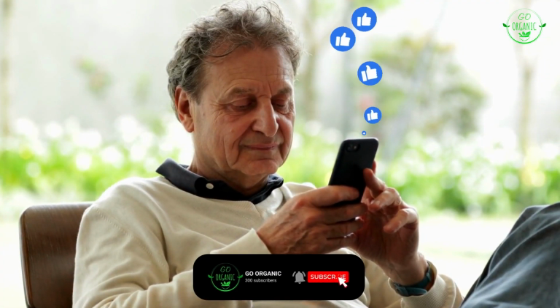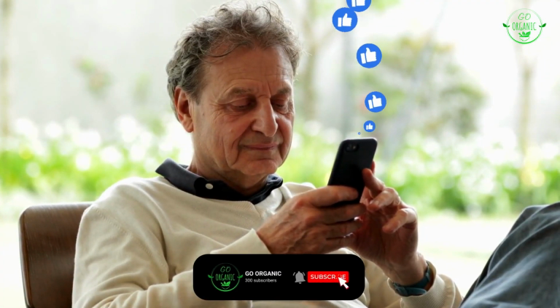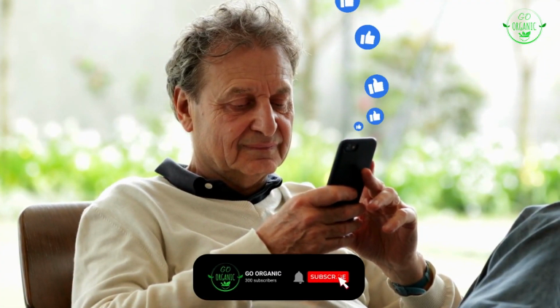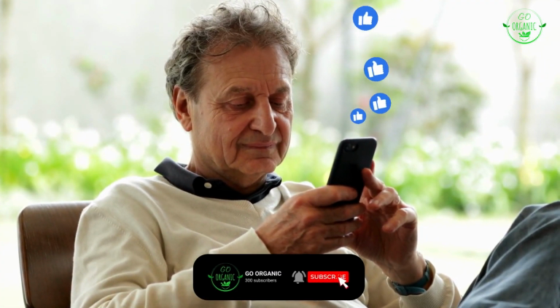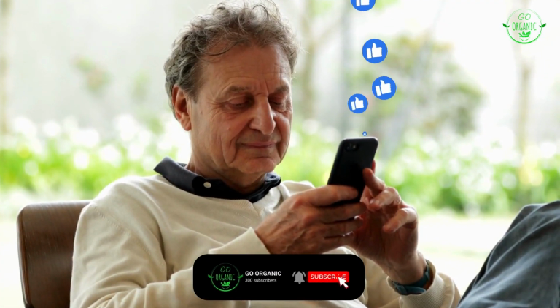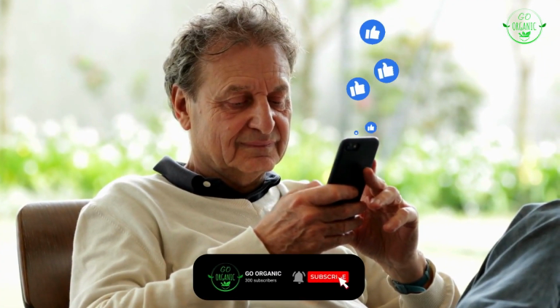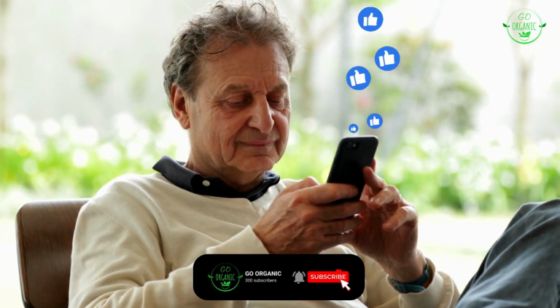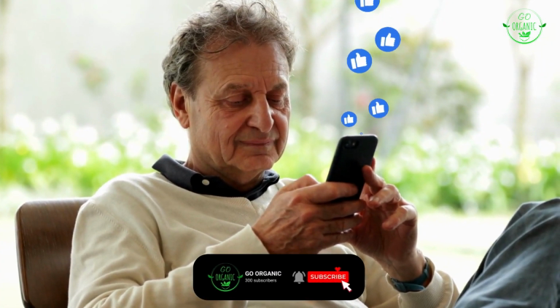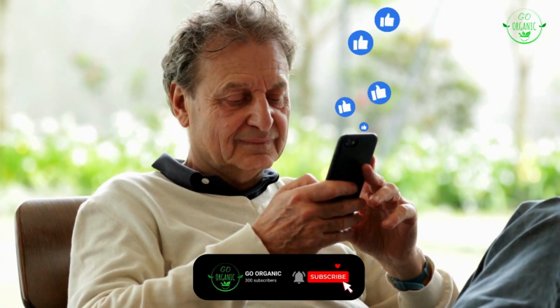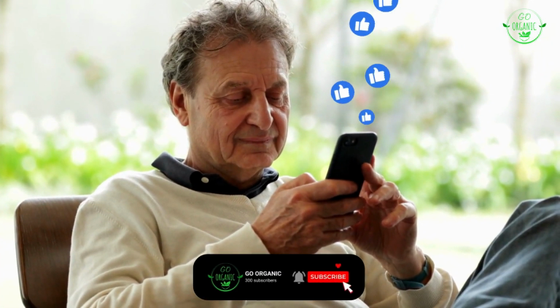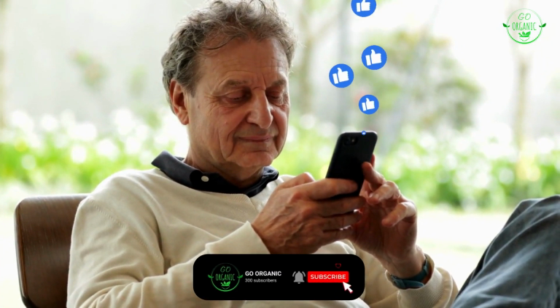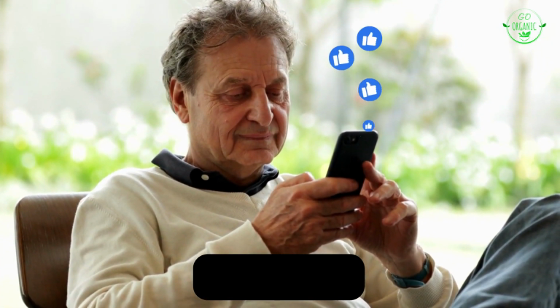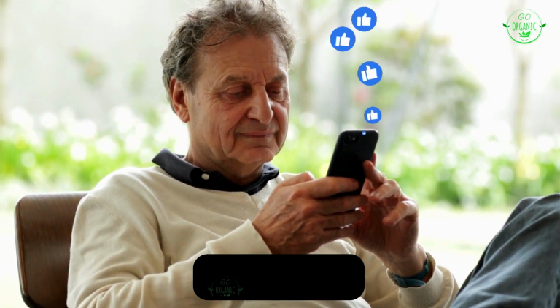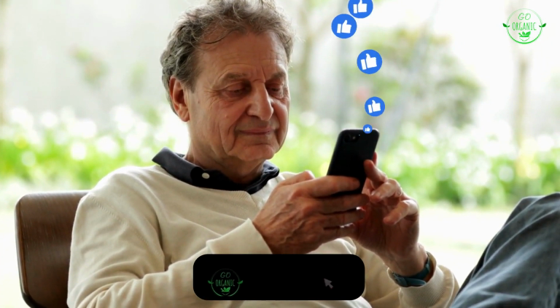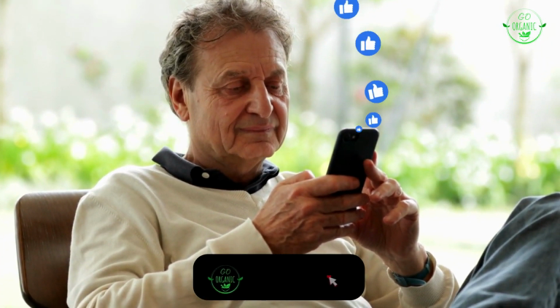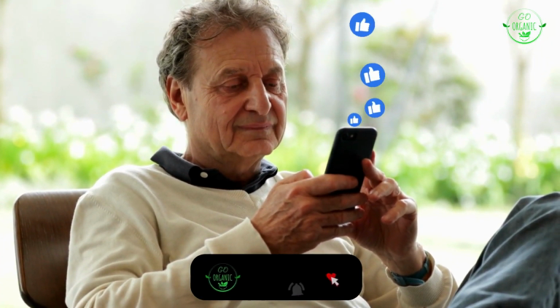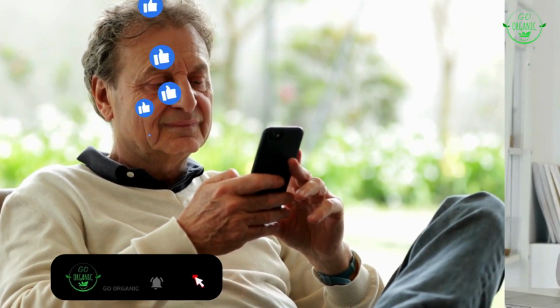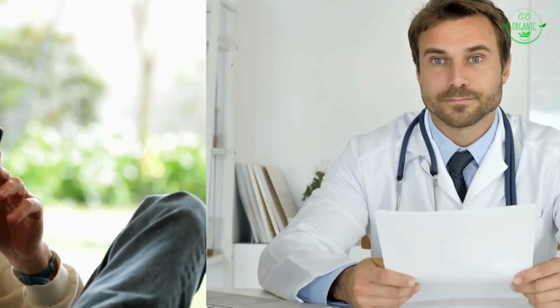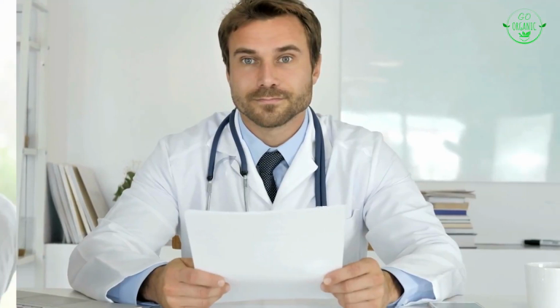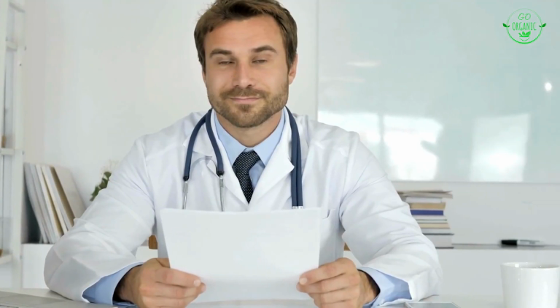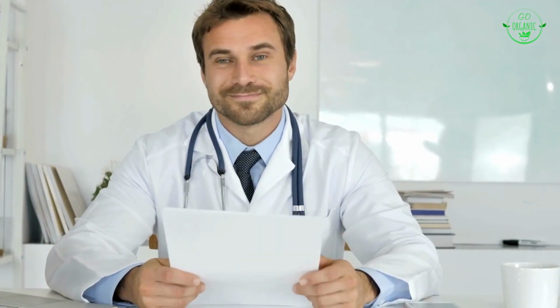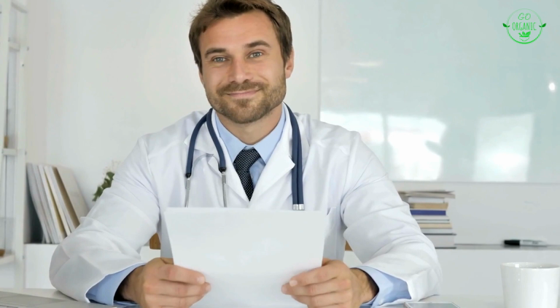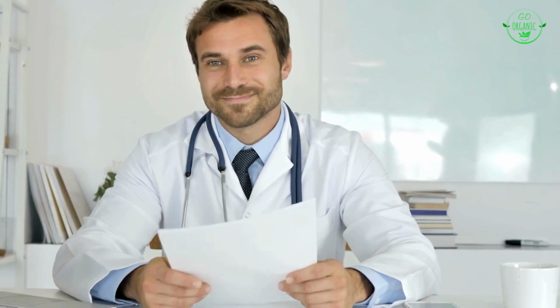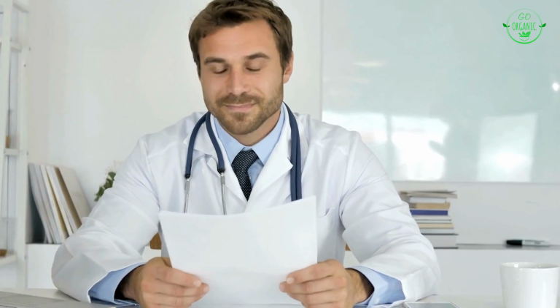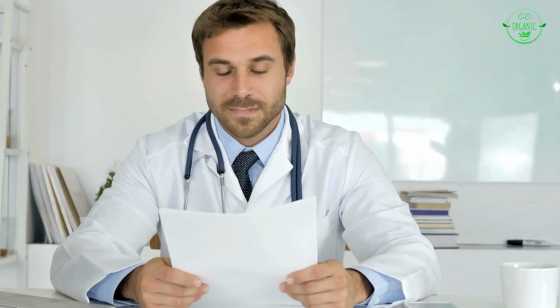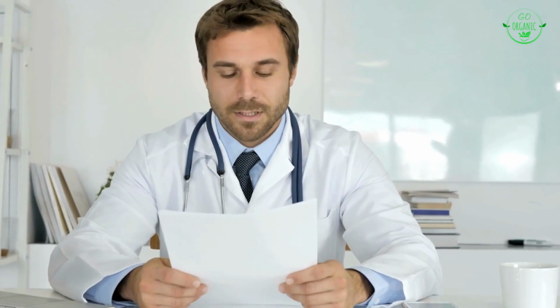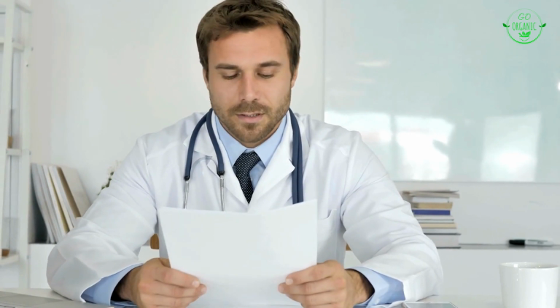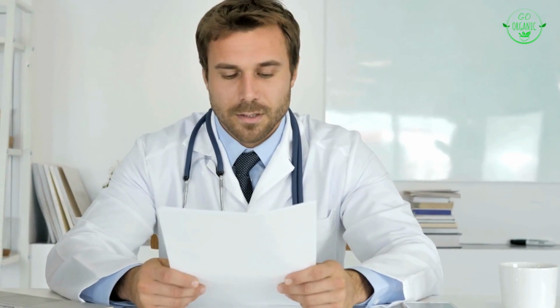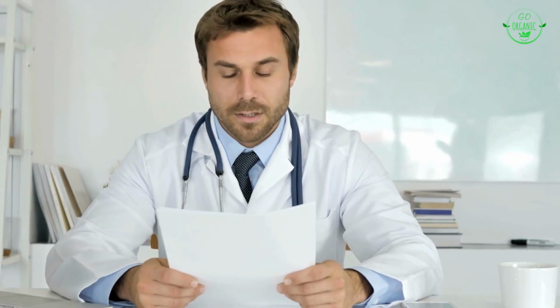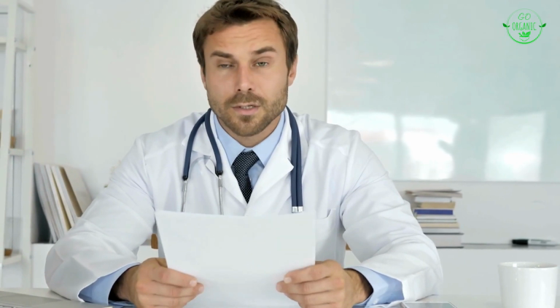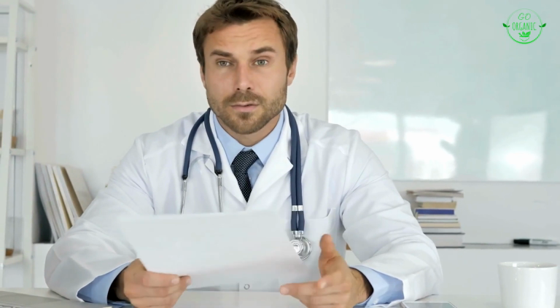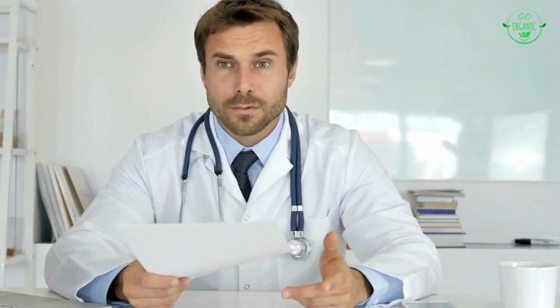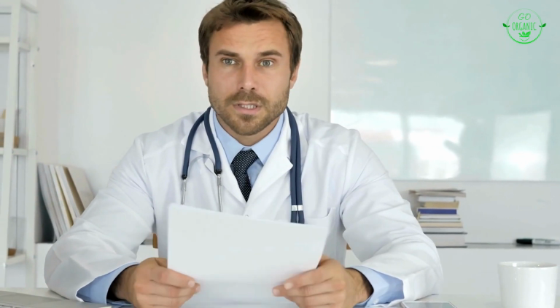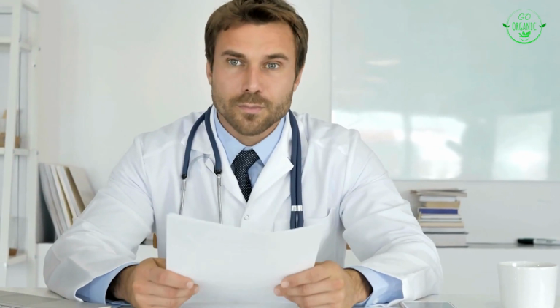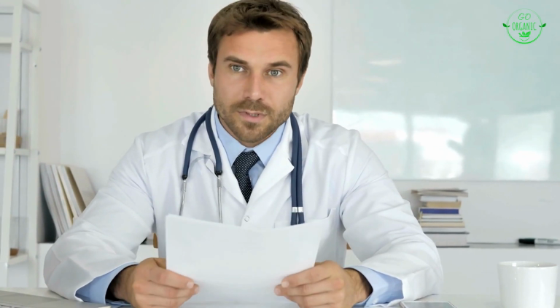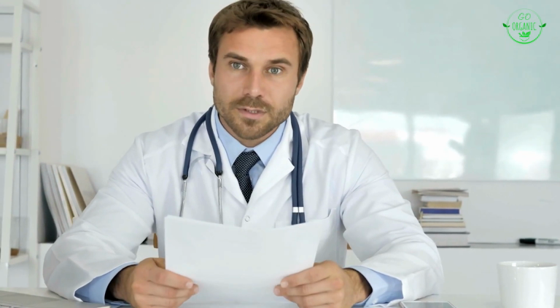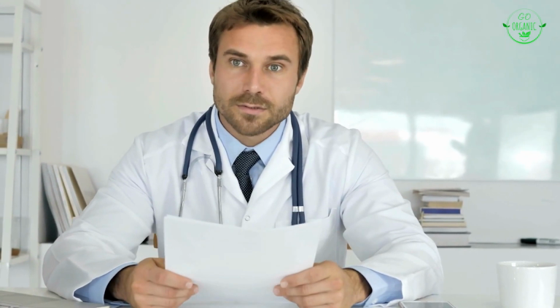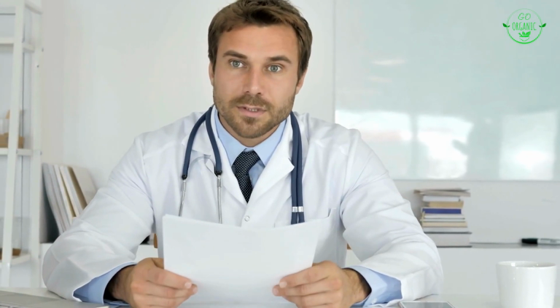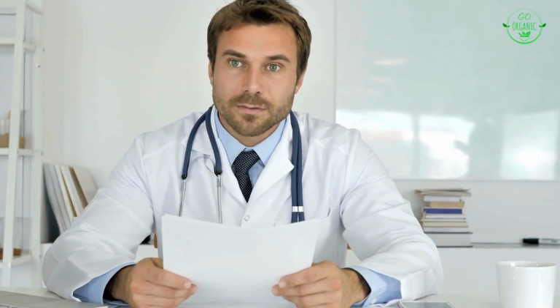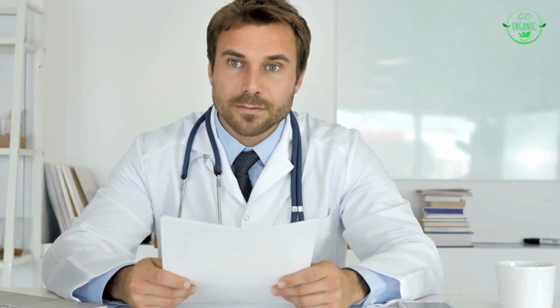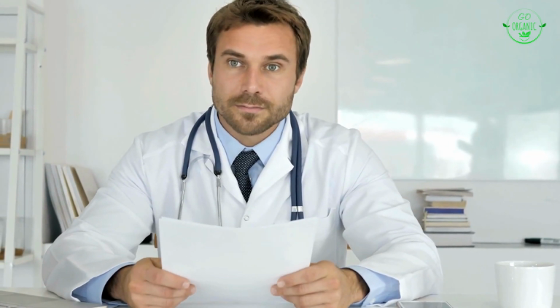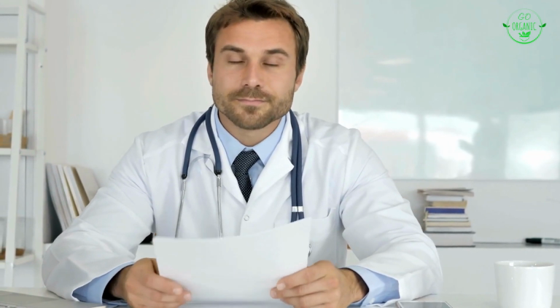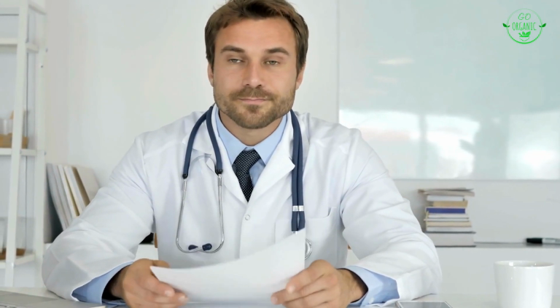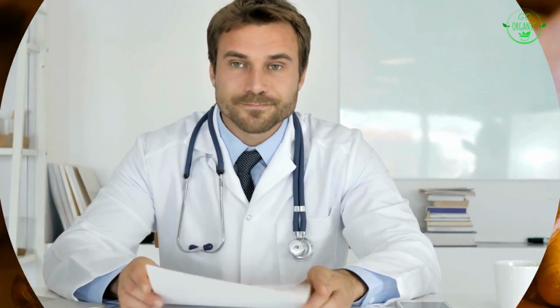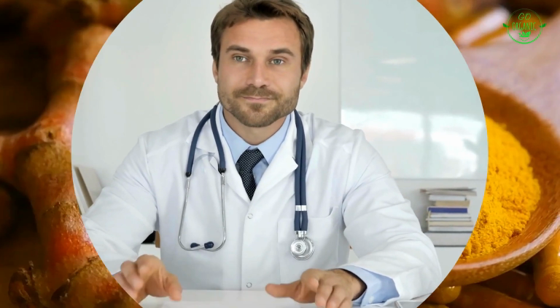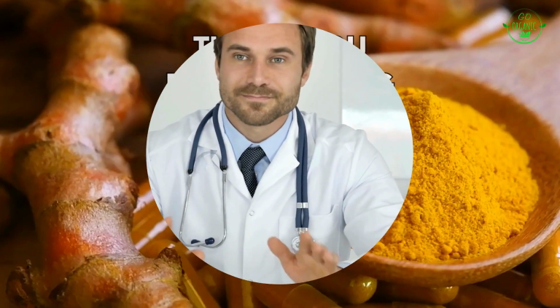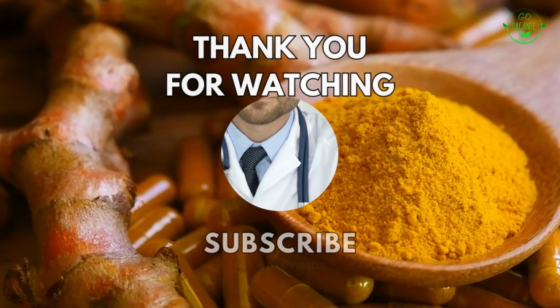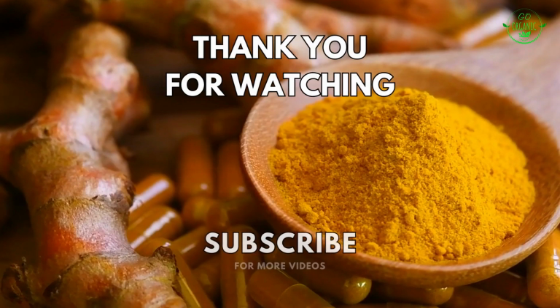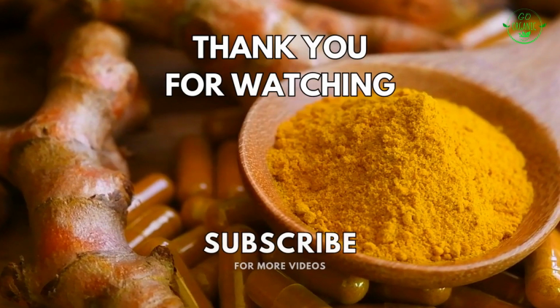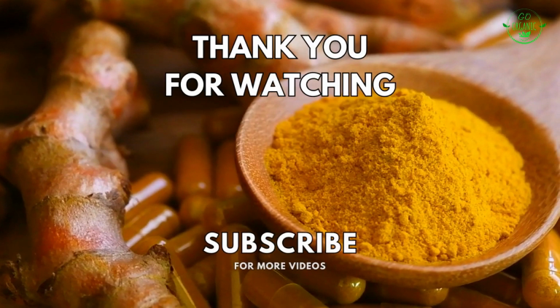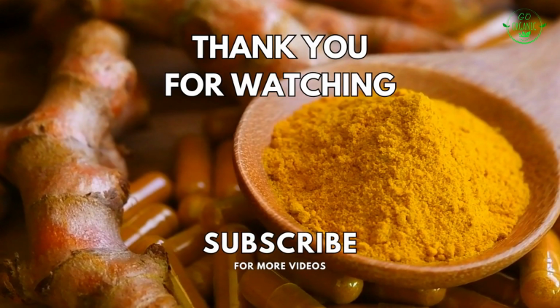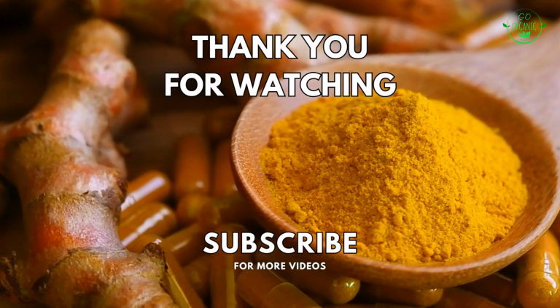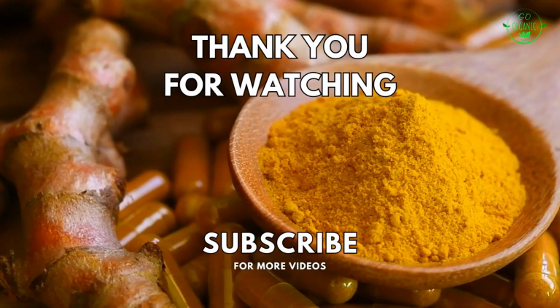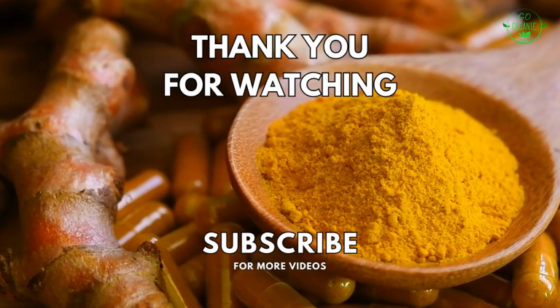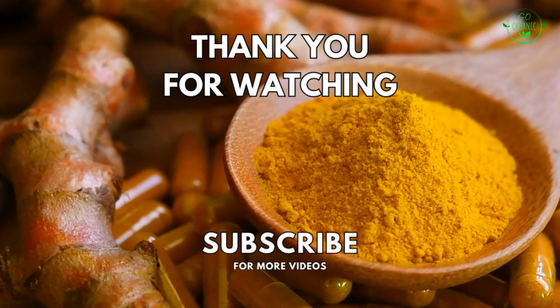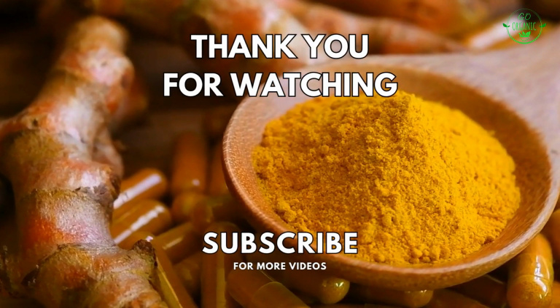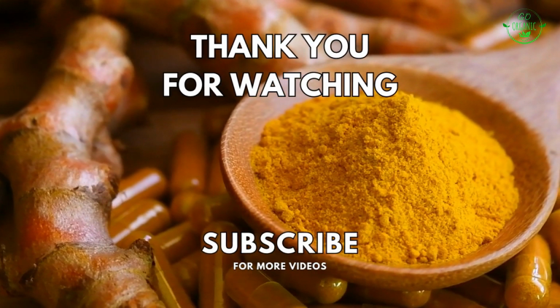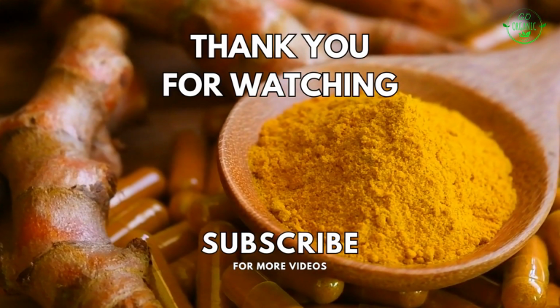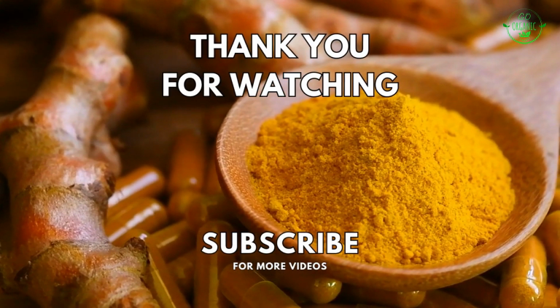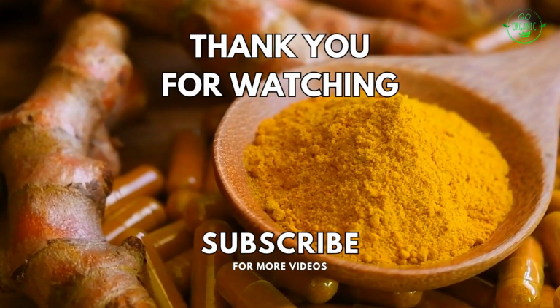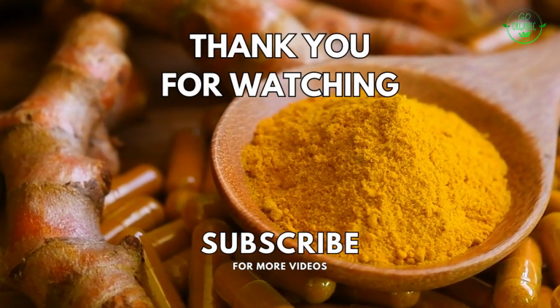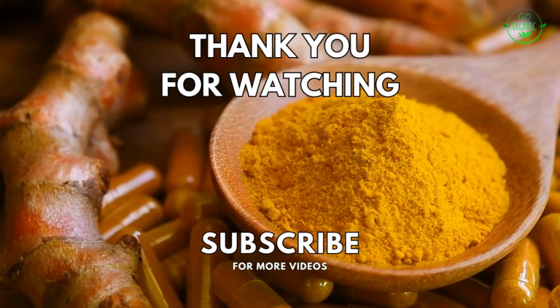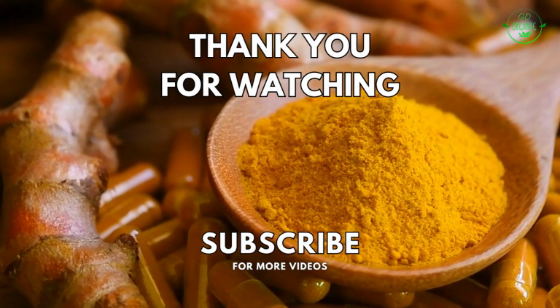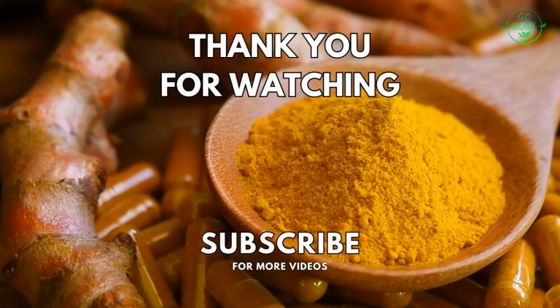If you found this information helpful, don't forget to like, share, and subscribe for more informative content. Thank you for being a part of our community — take care, and we'll see you in the next video.